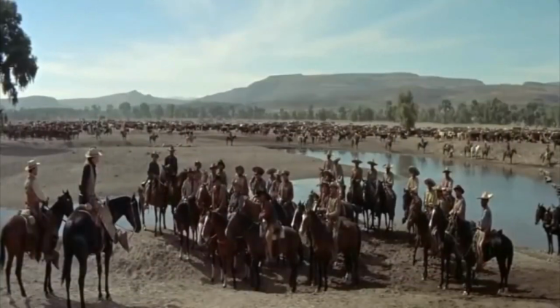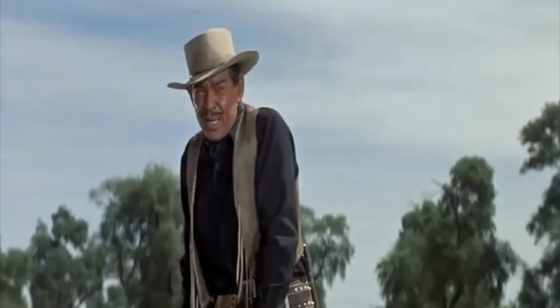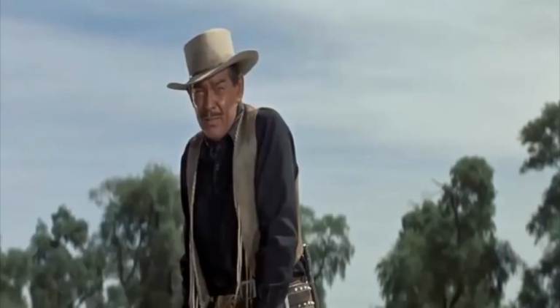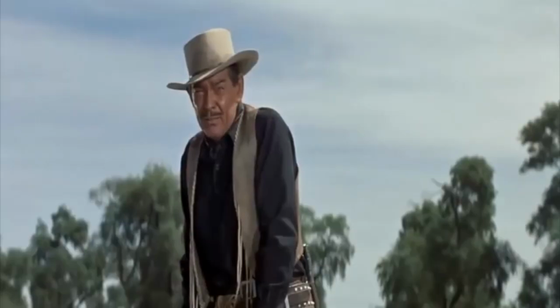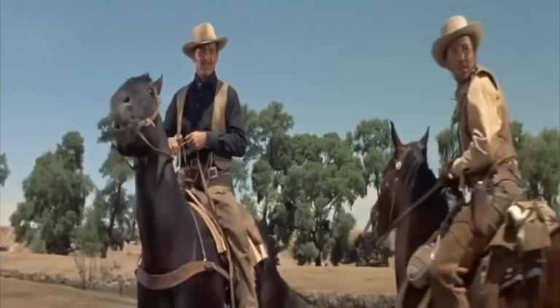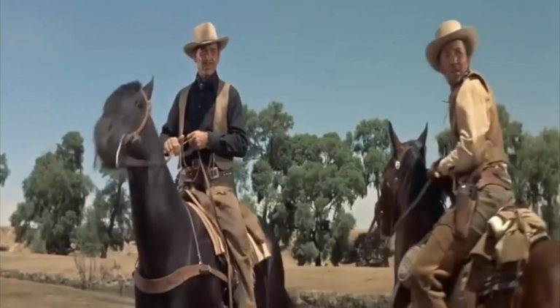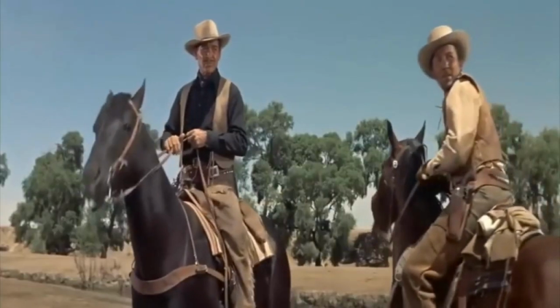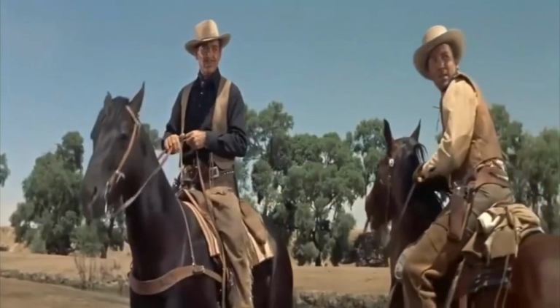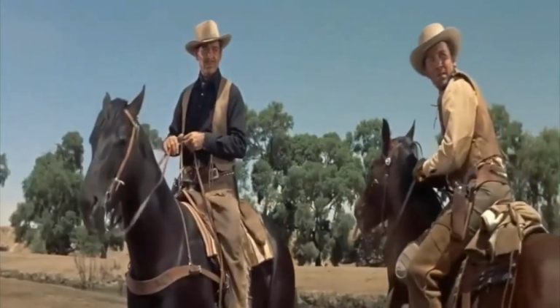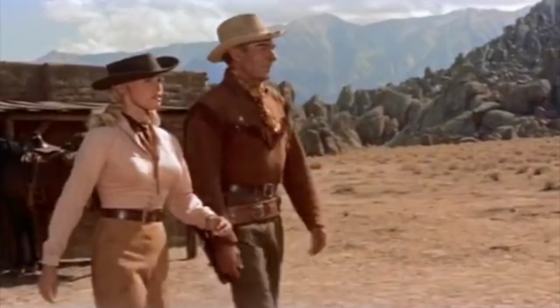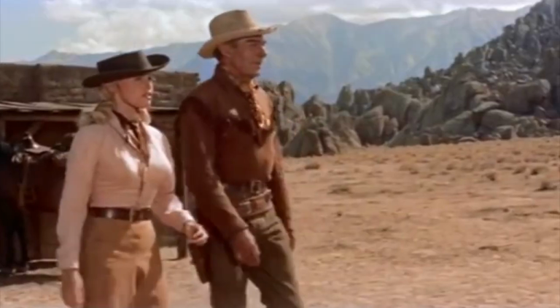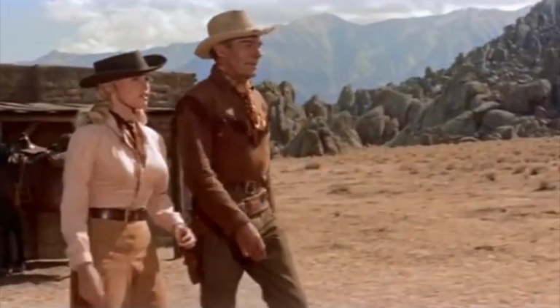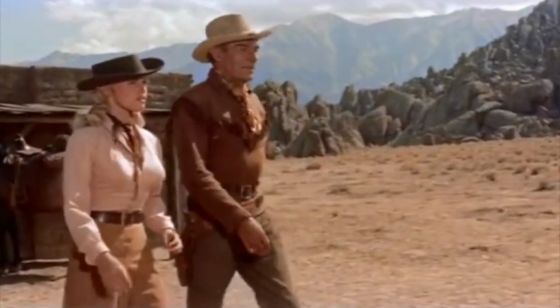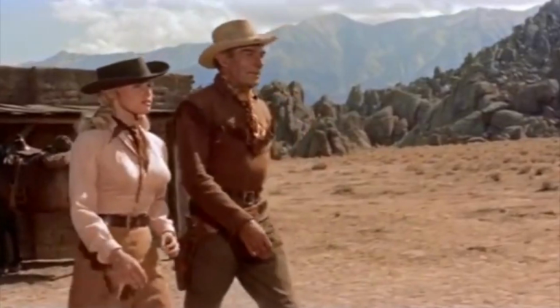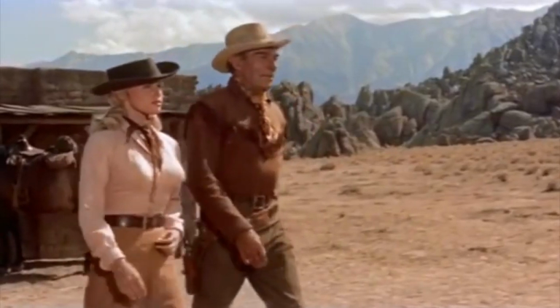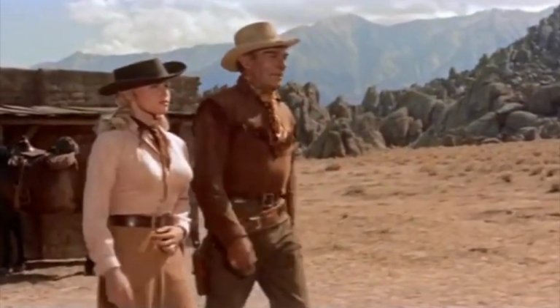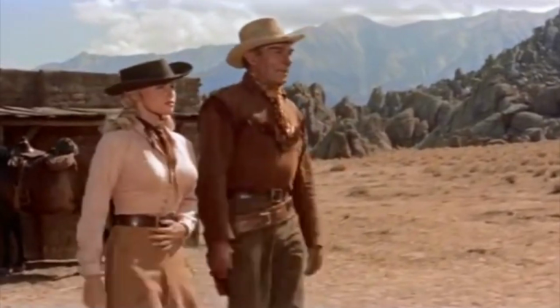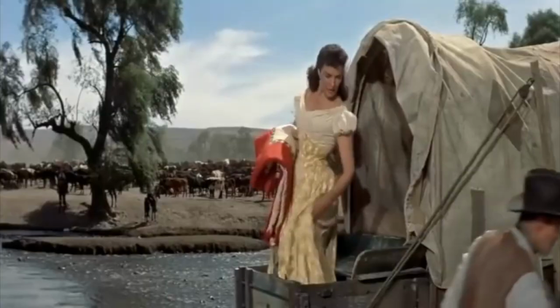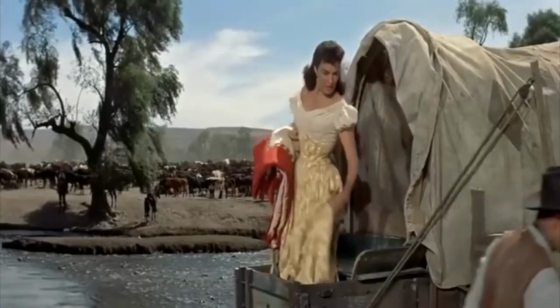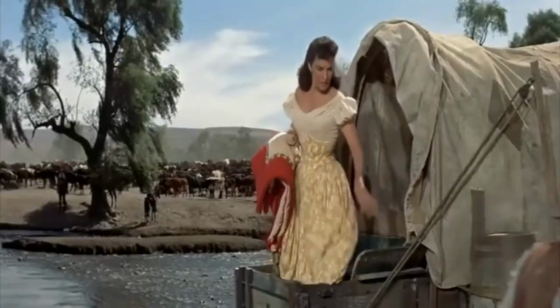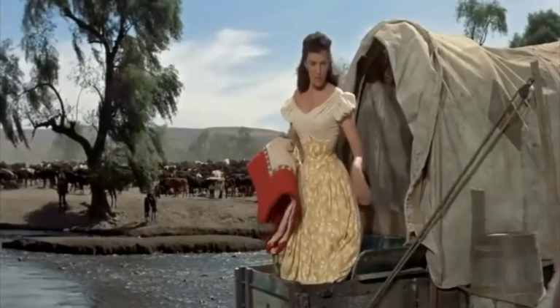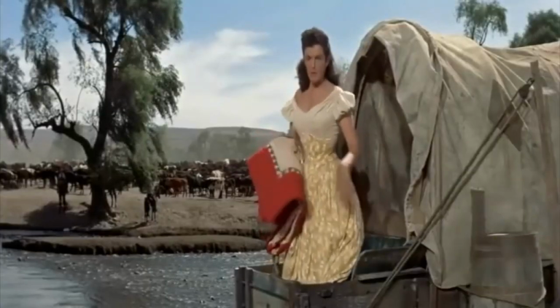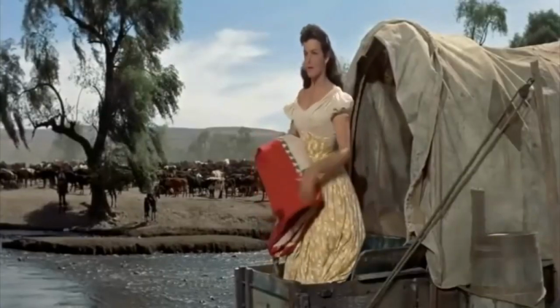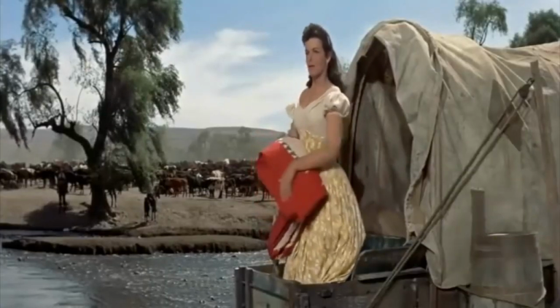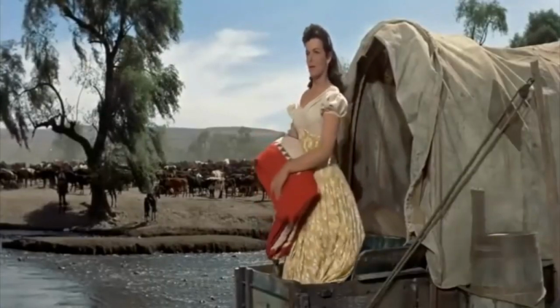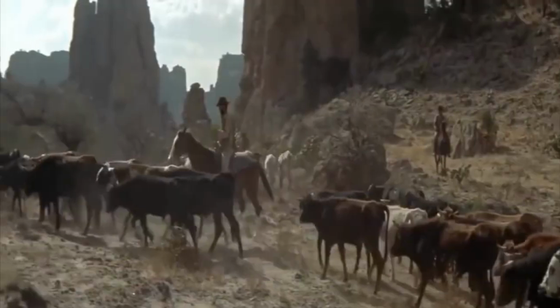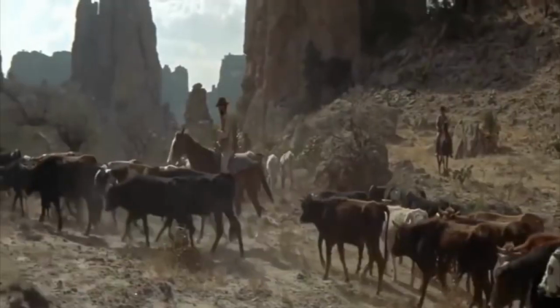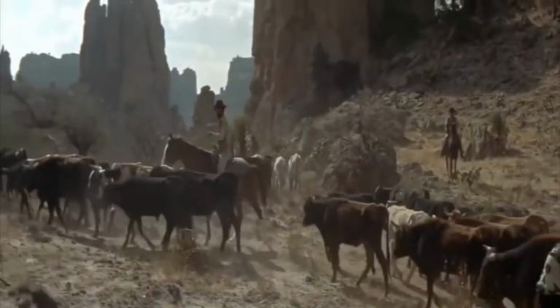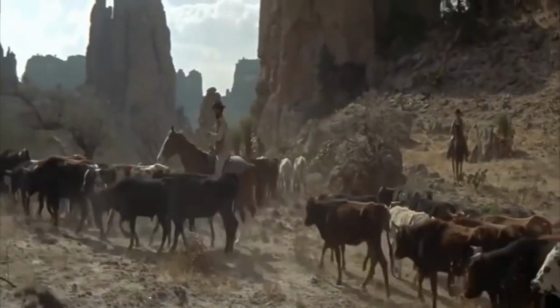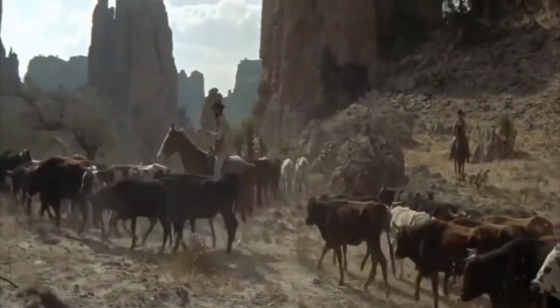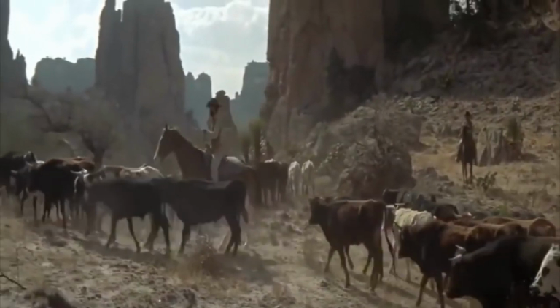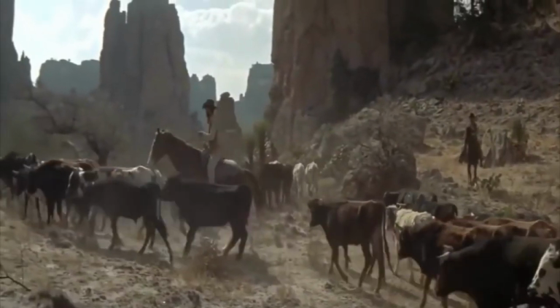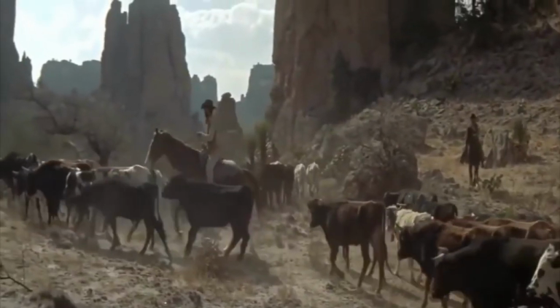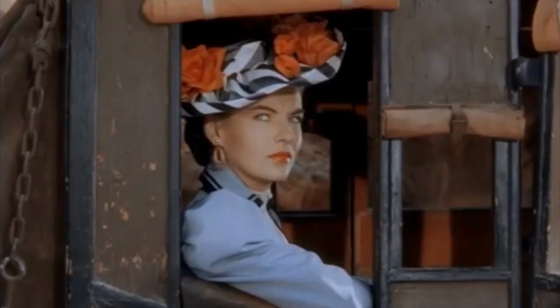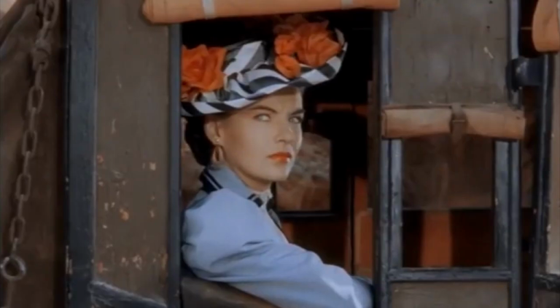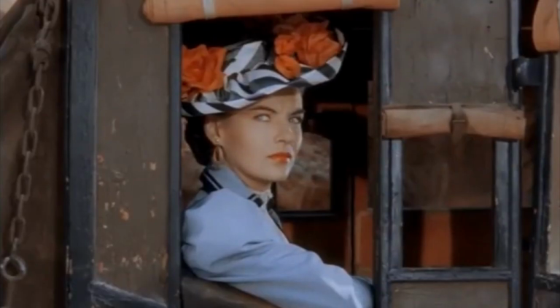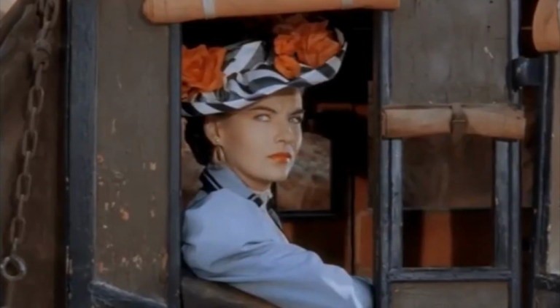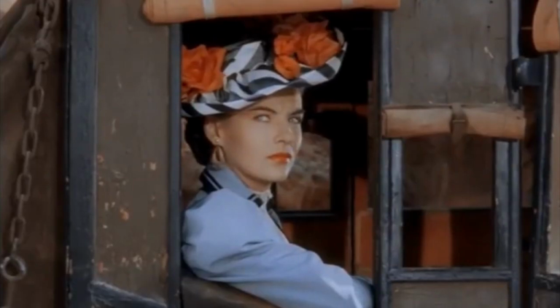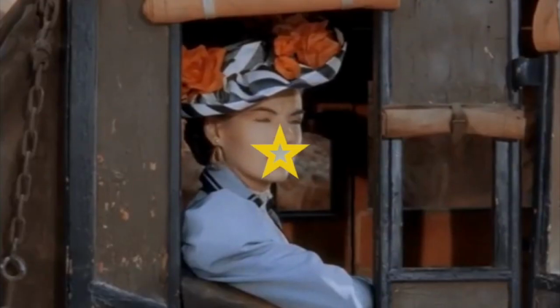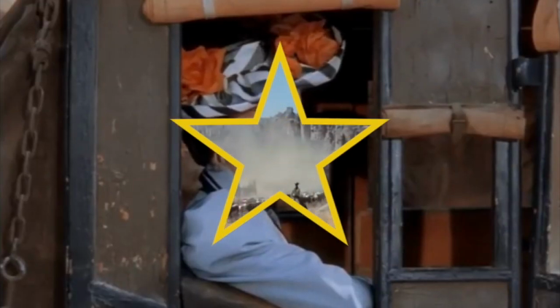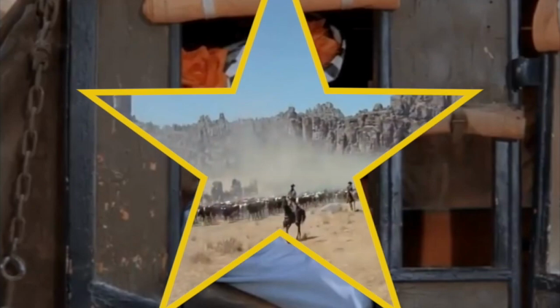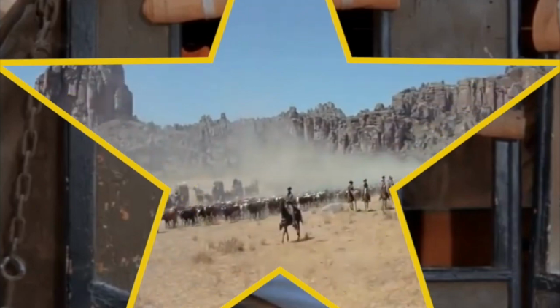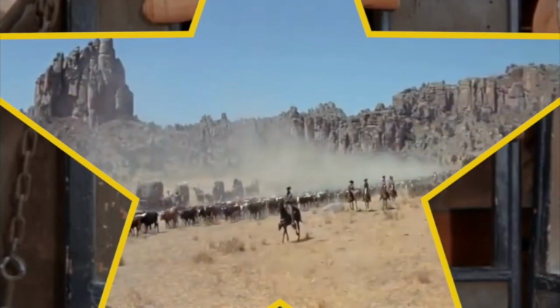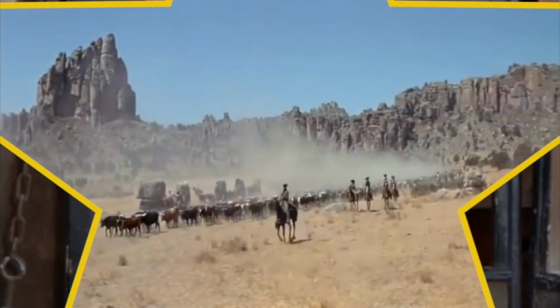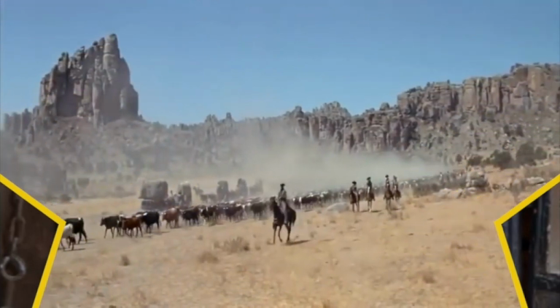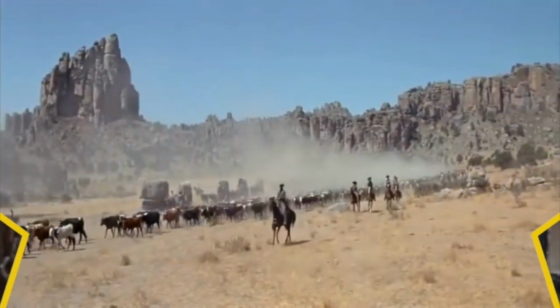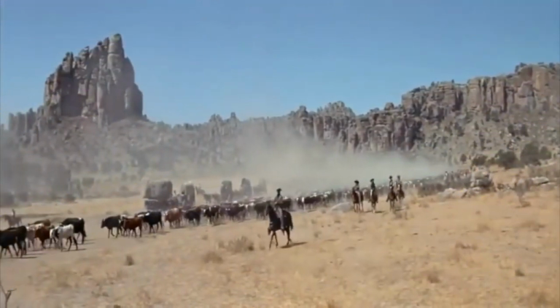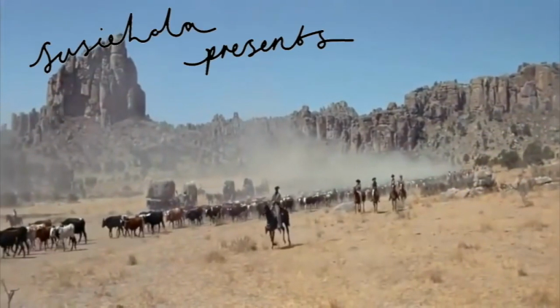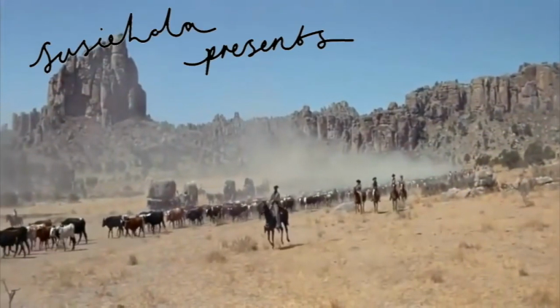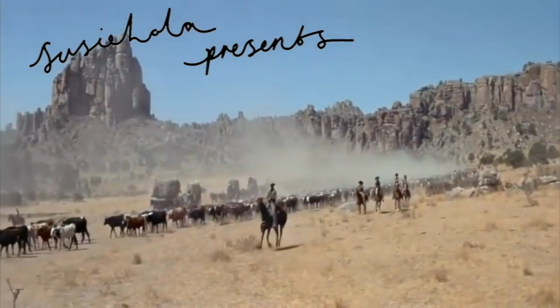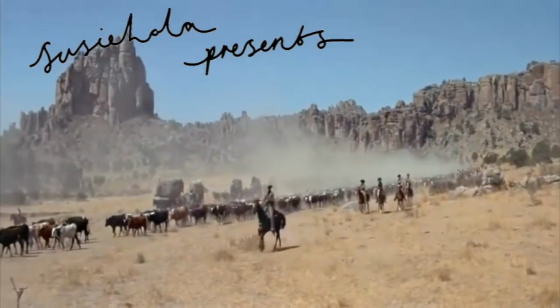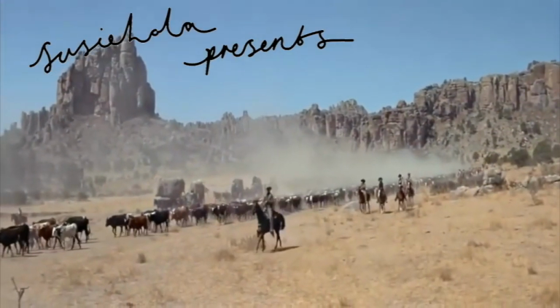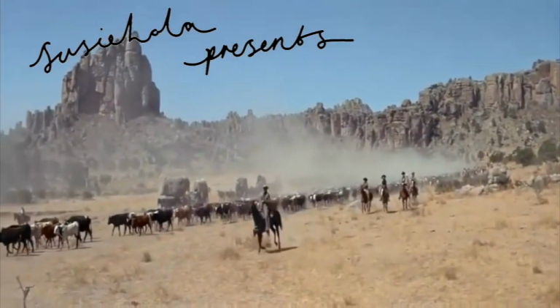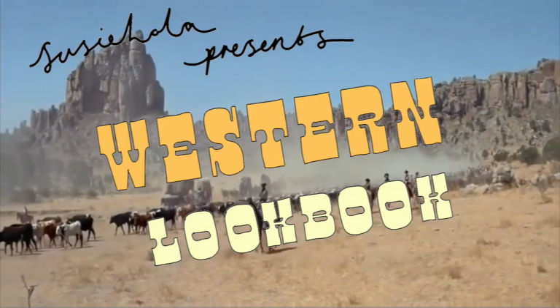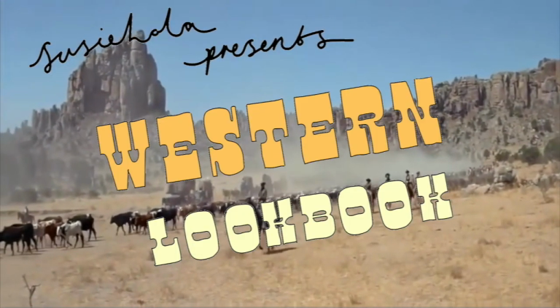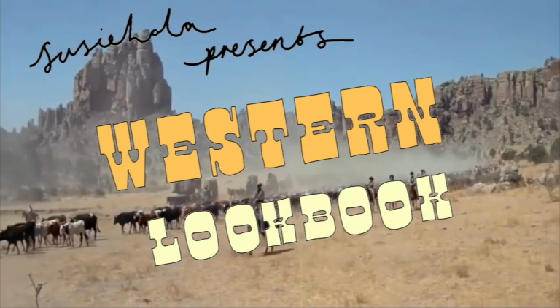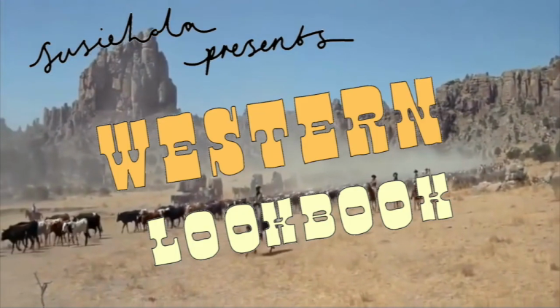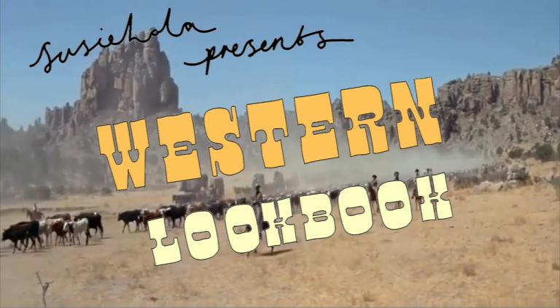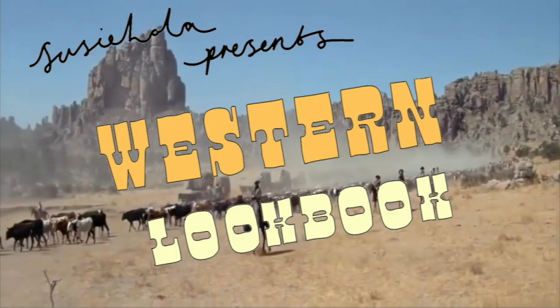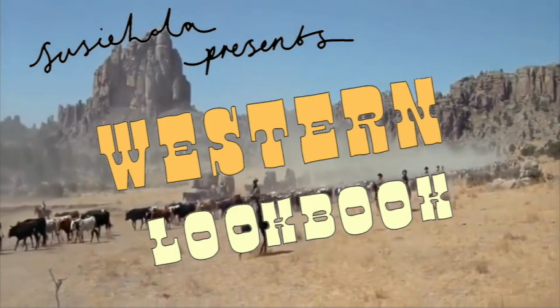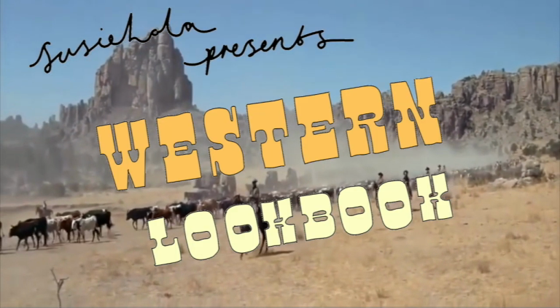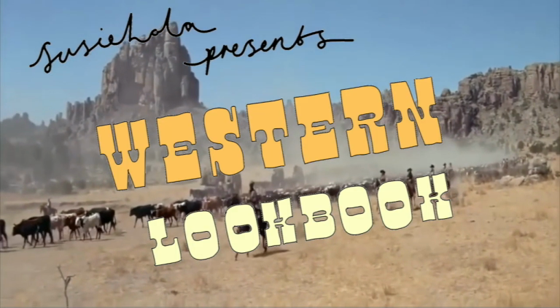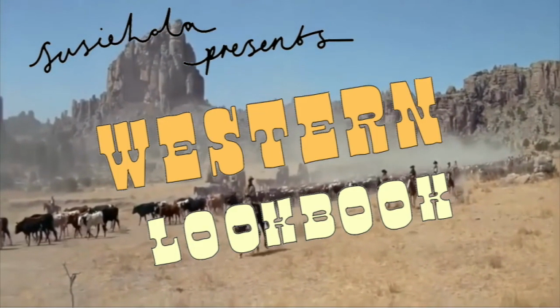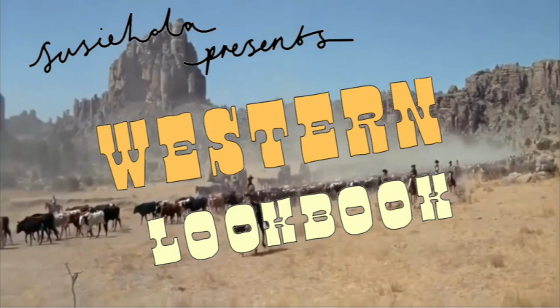Welcome back! Today's video is a little different. I'm taking inspiration from the wild west and bringing you a western lookbook.